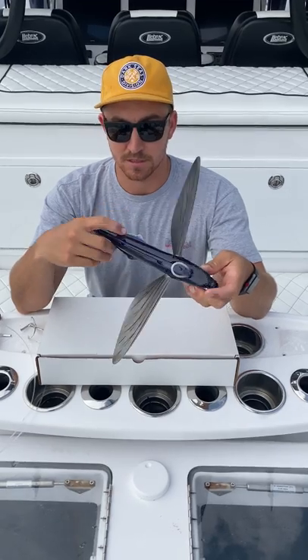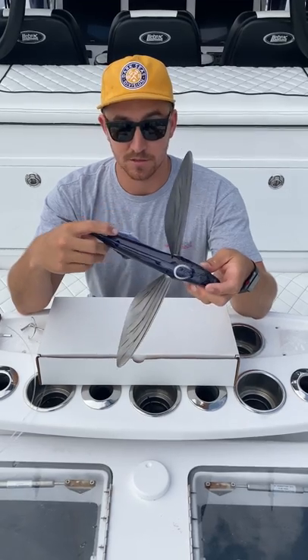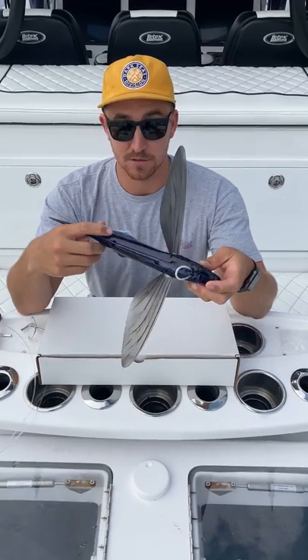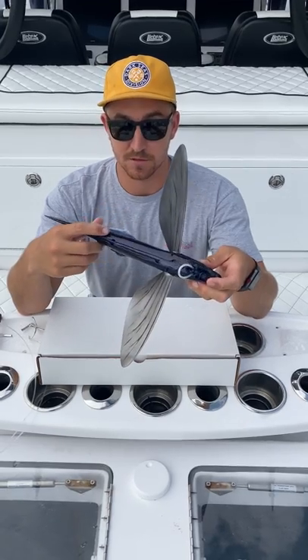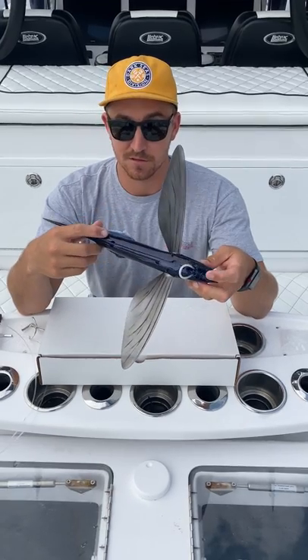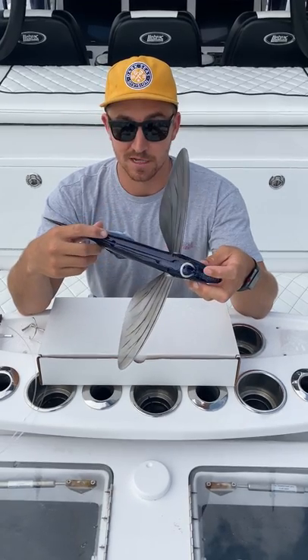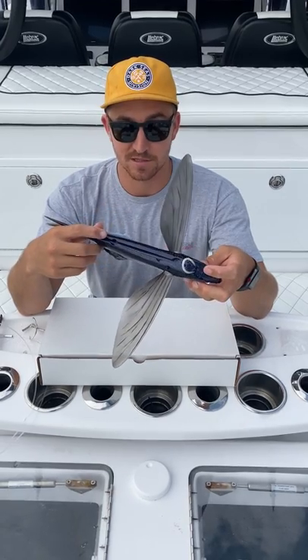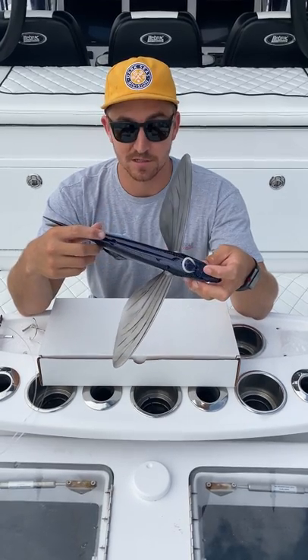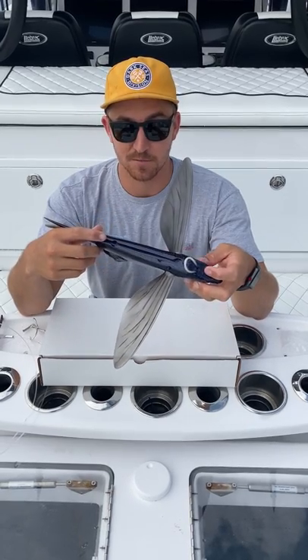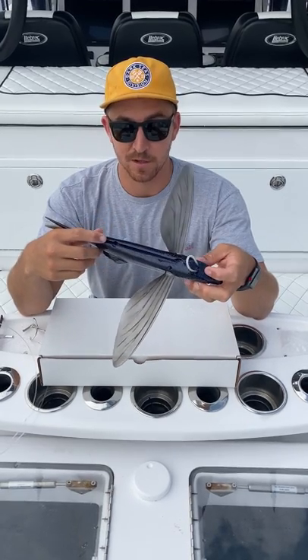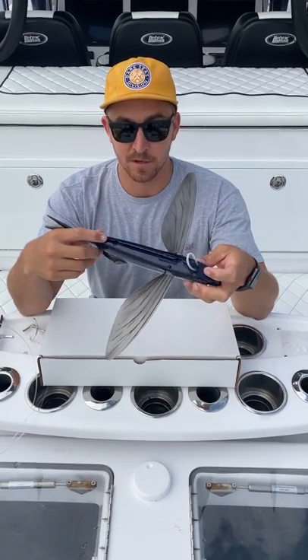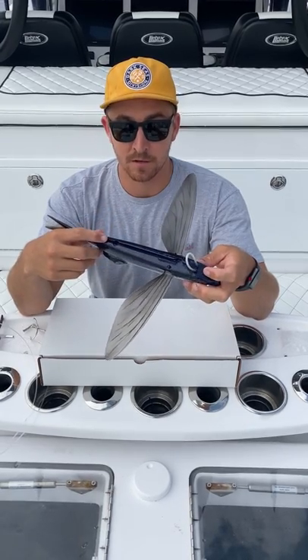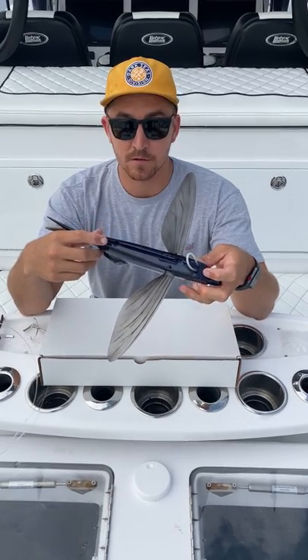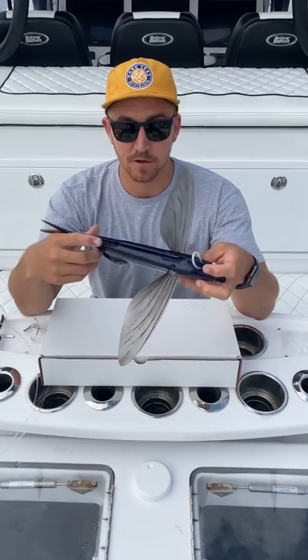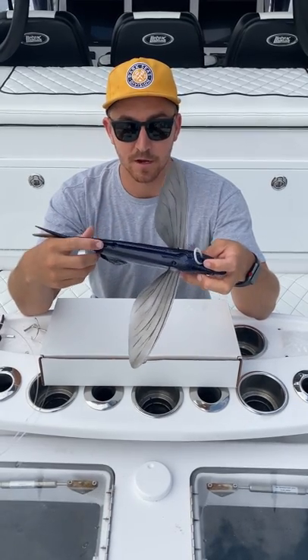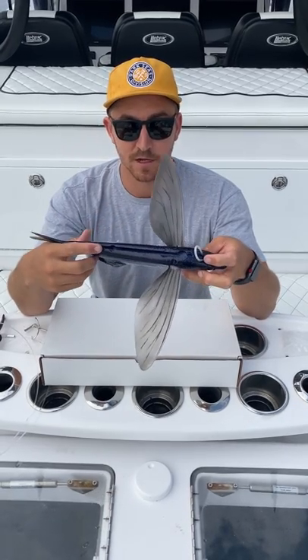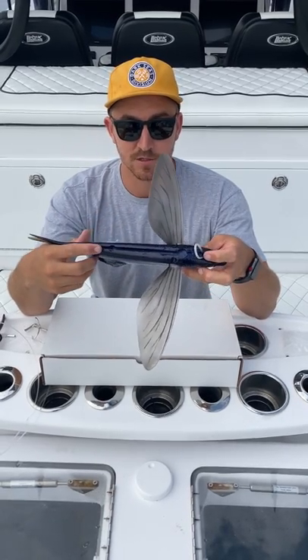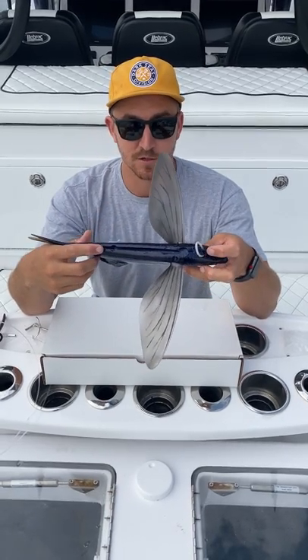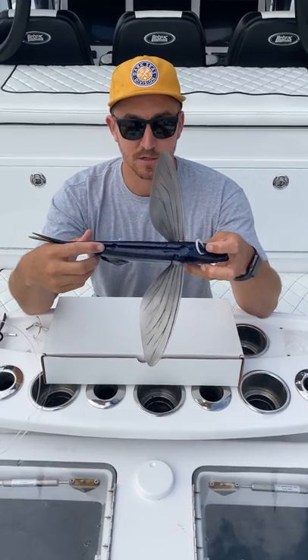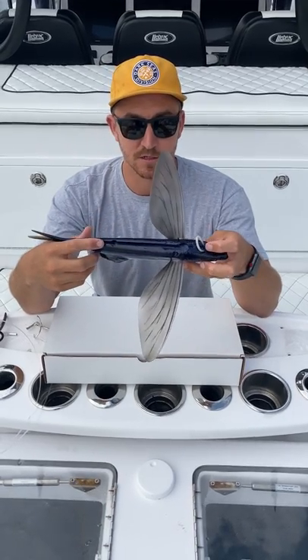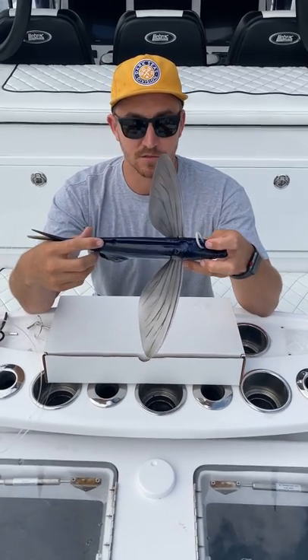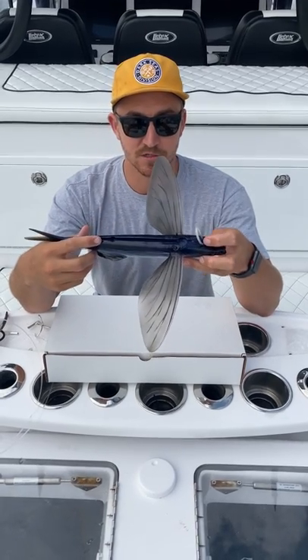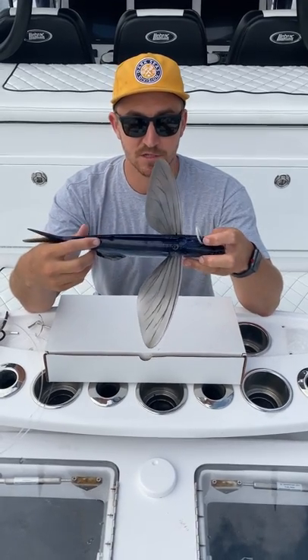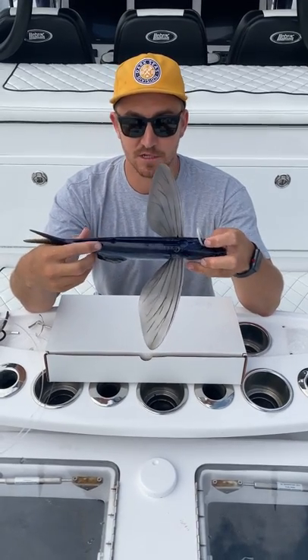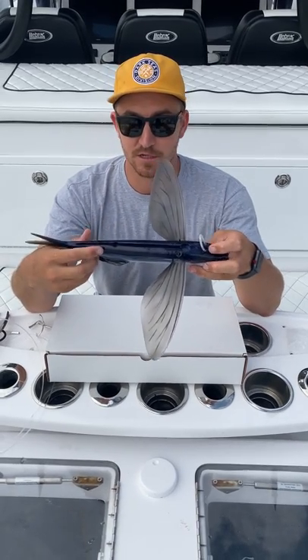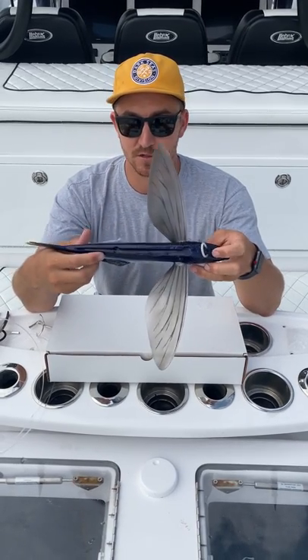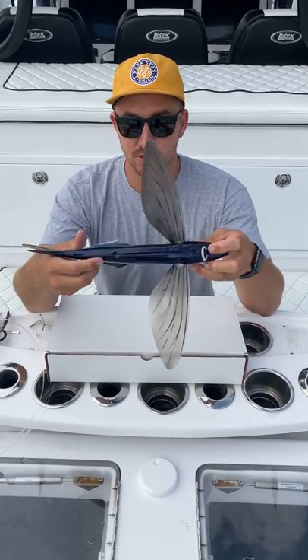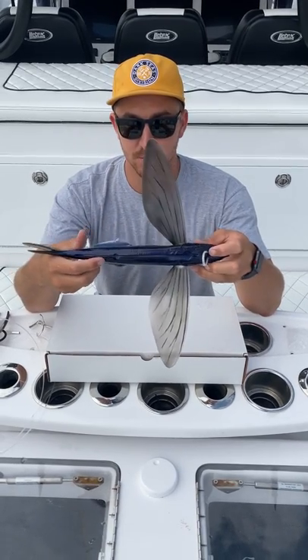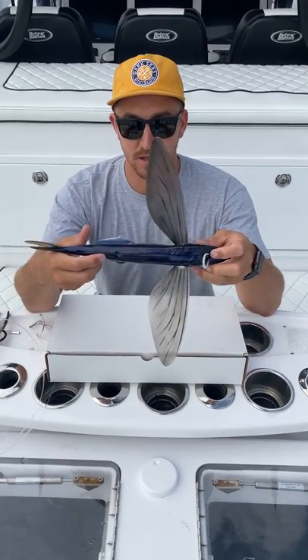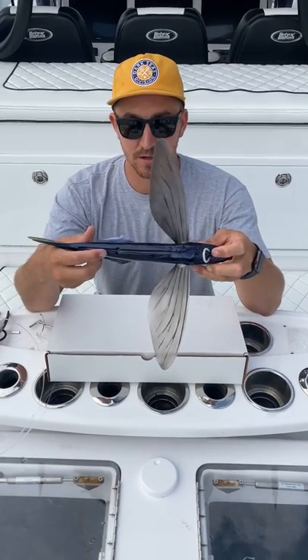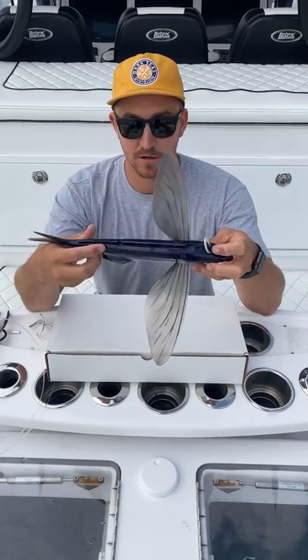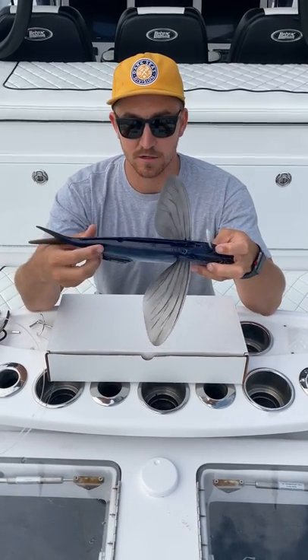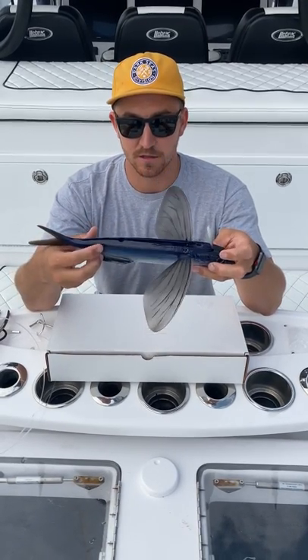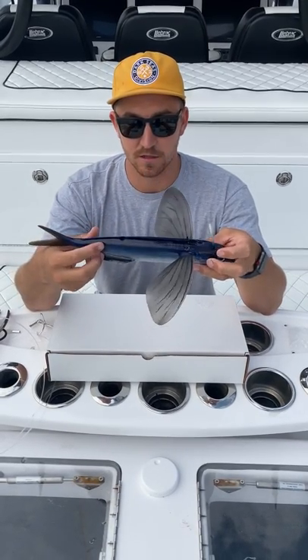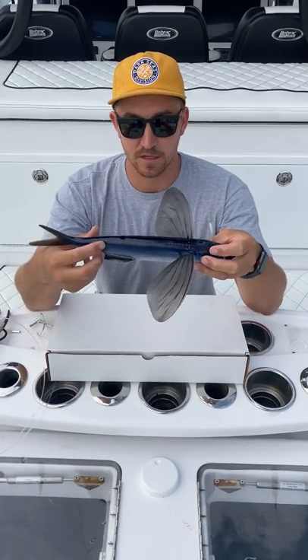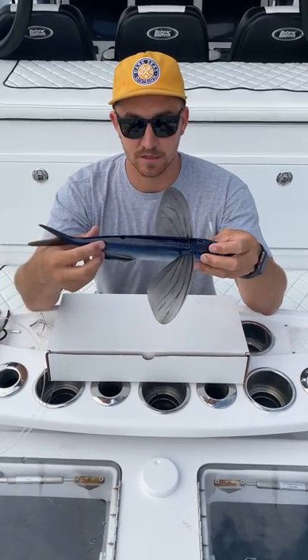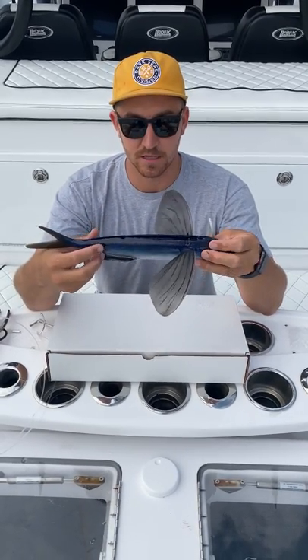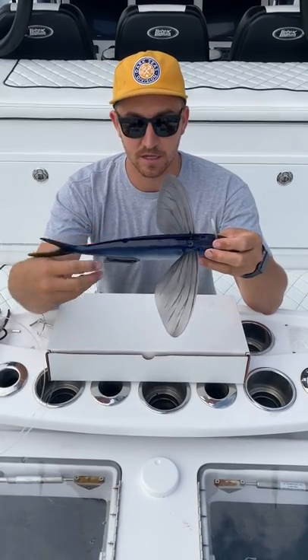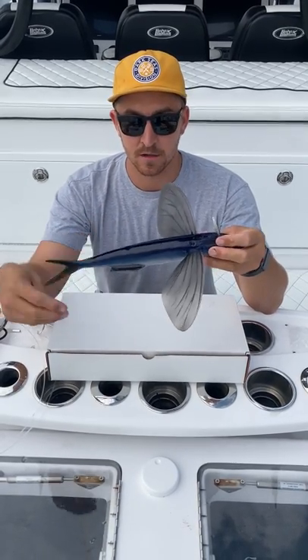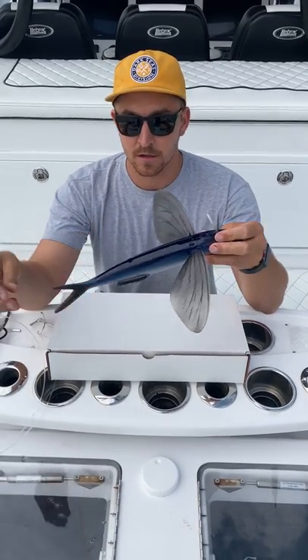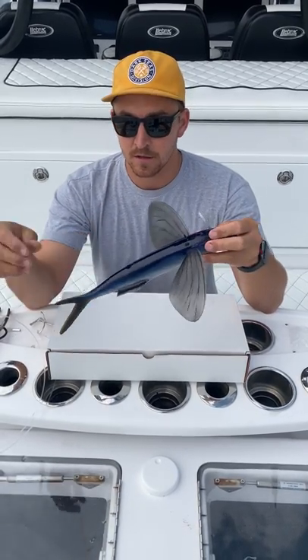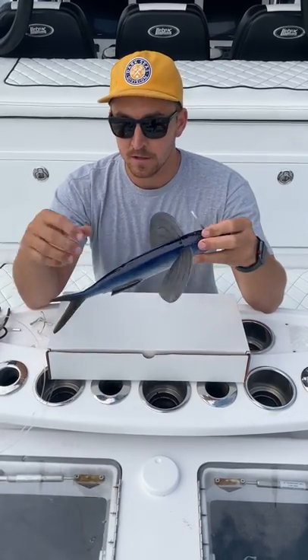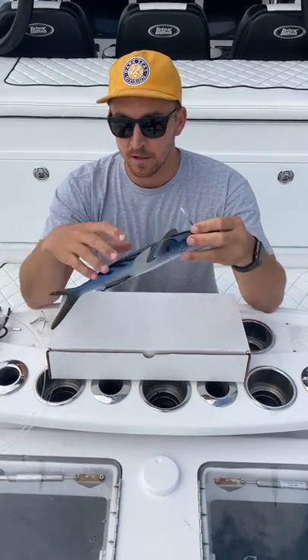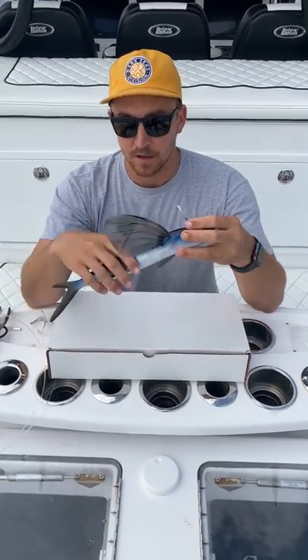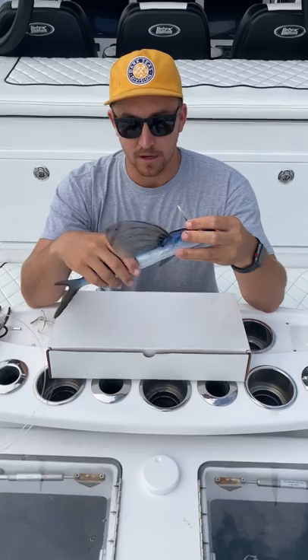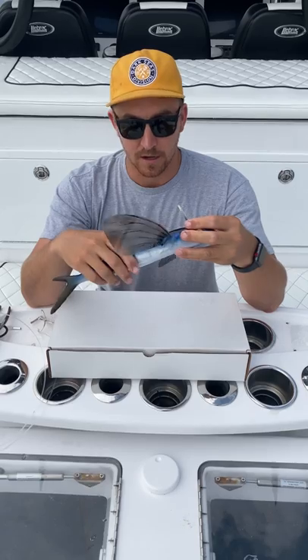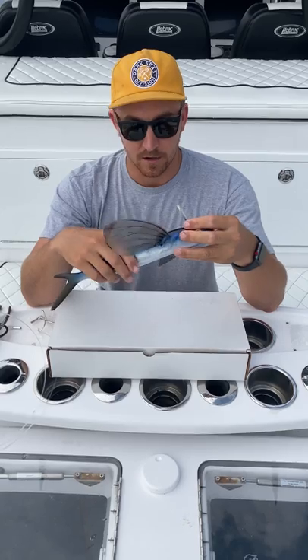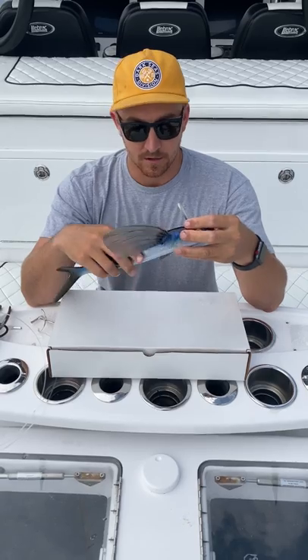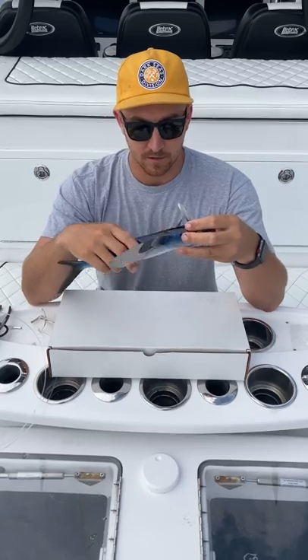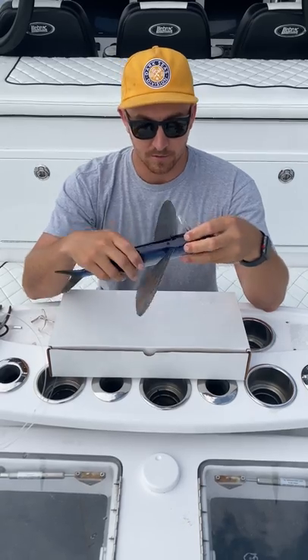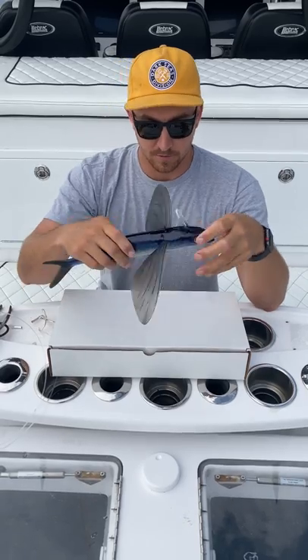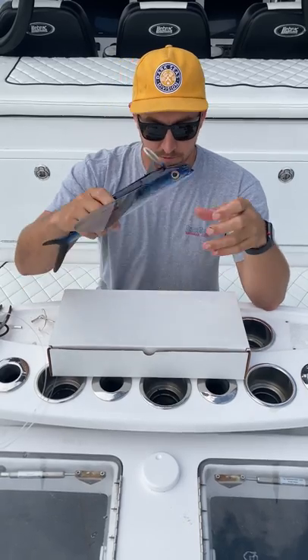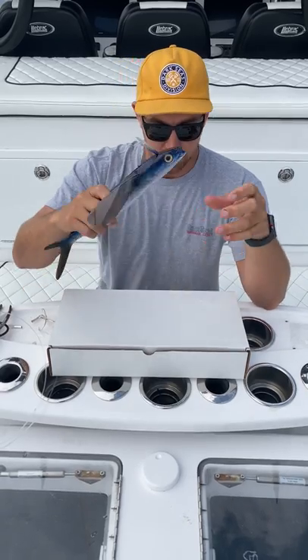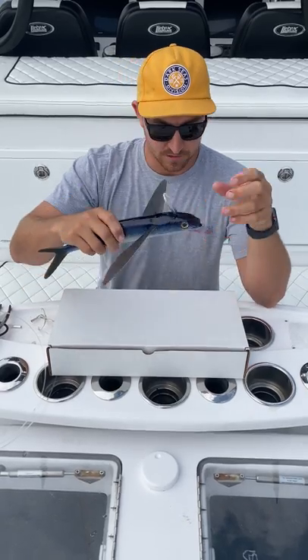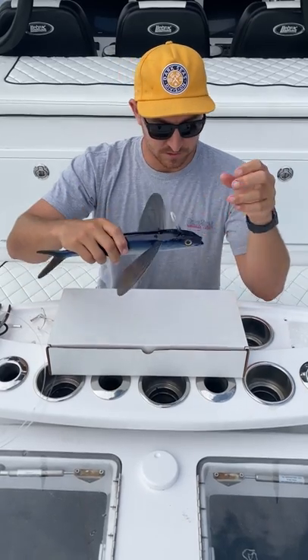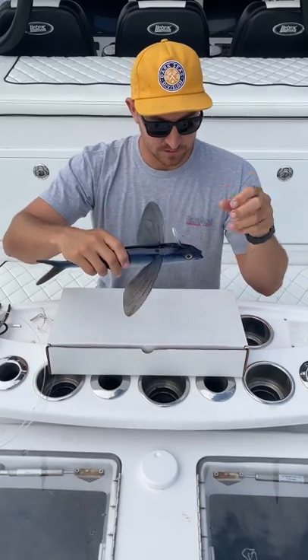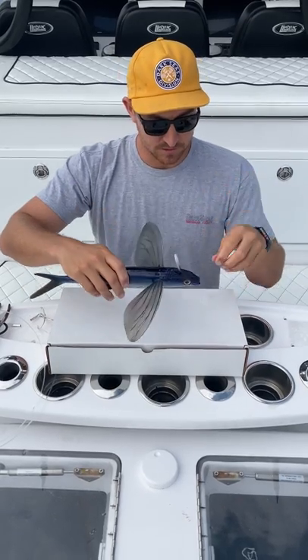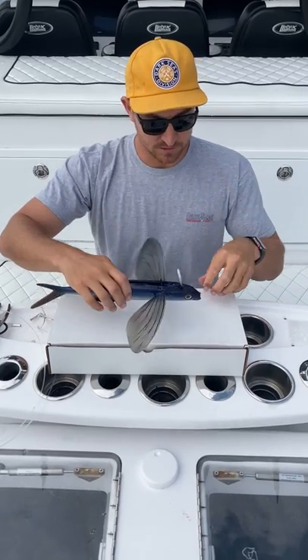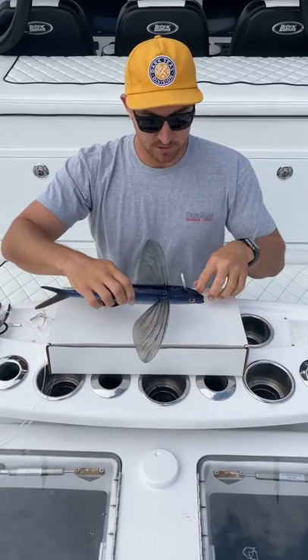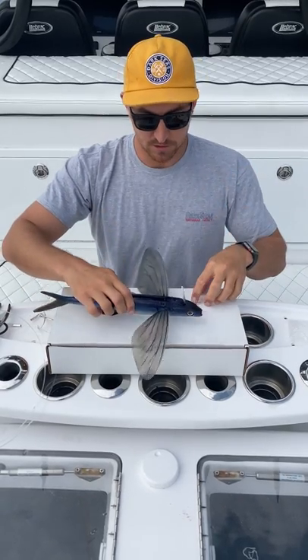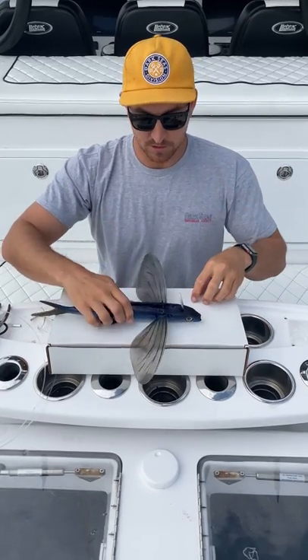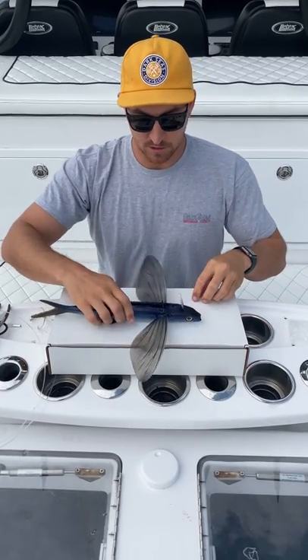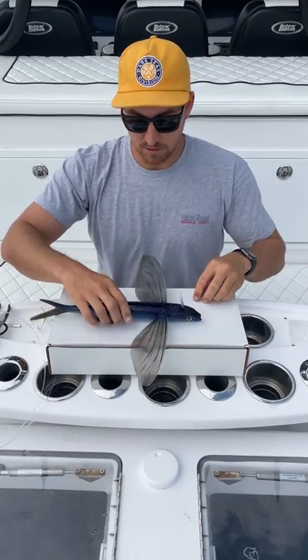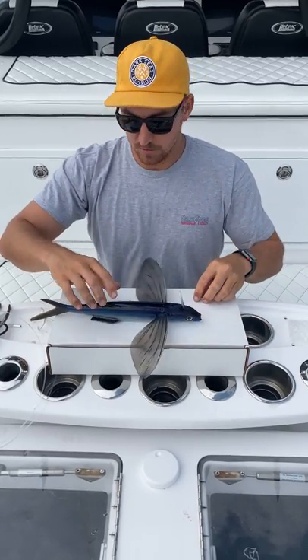That's pretty much how you get the bait rigged up. You can do it in less than a minute. Your hands aren't getting sticky or smelly or anything like that, and this is good to go.